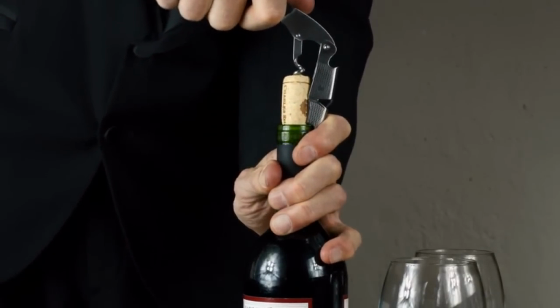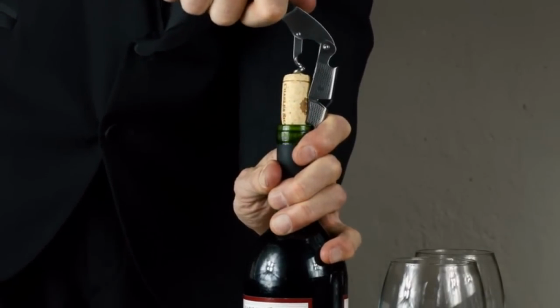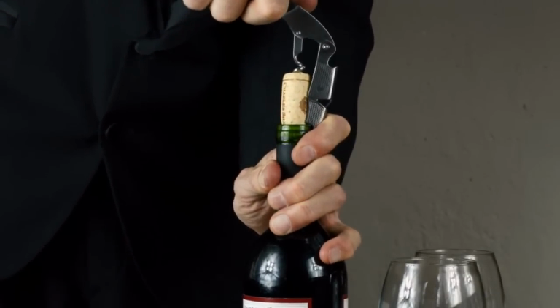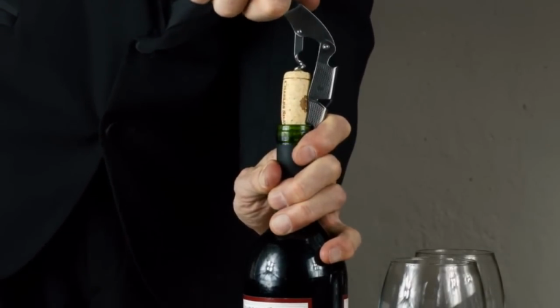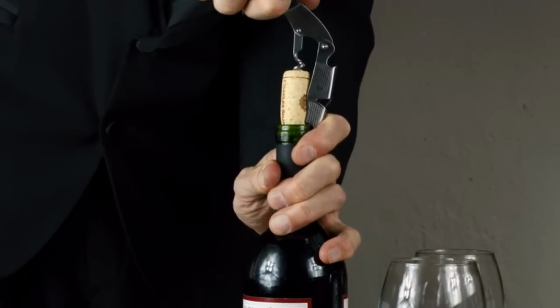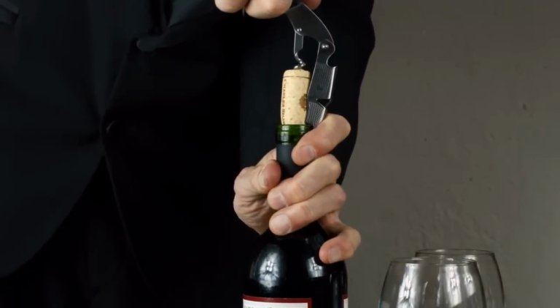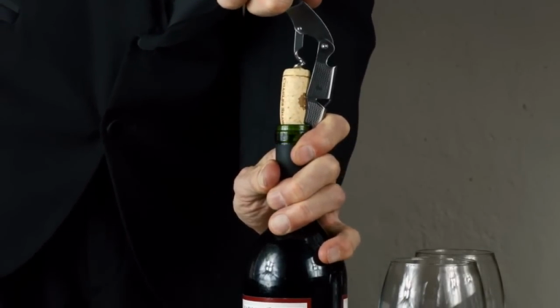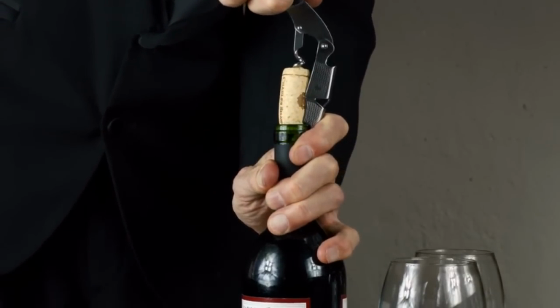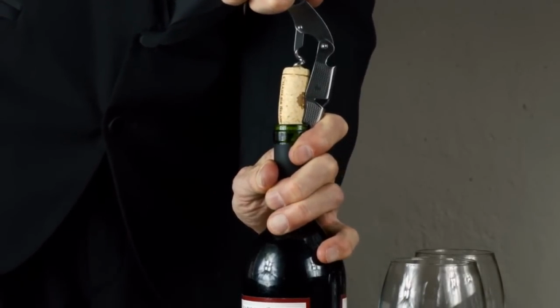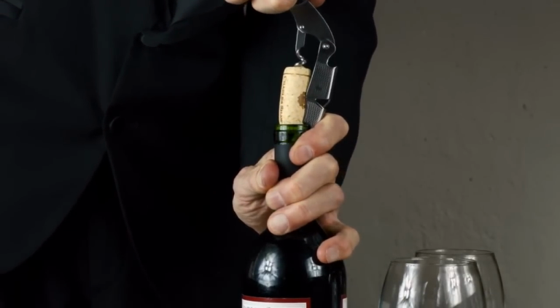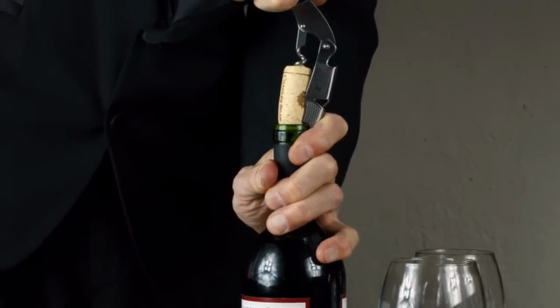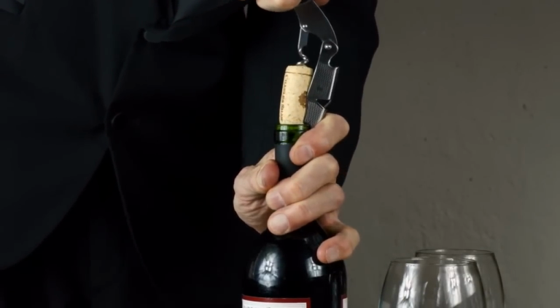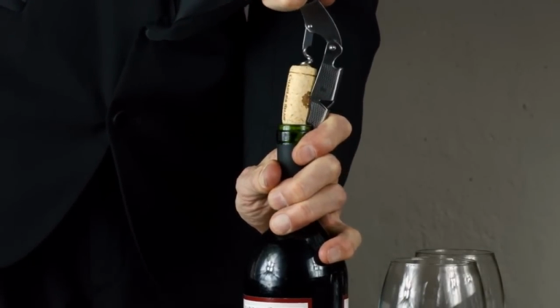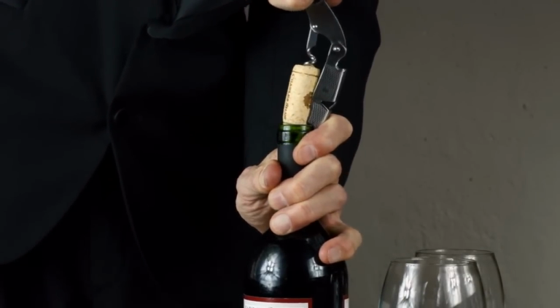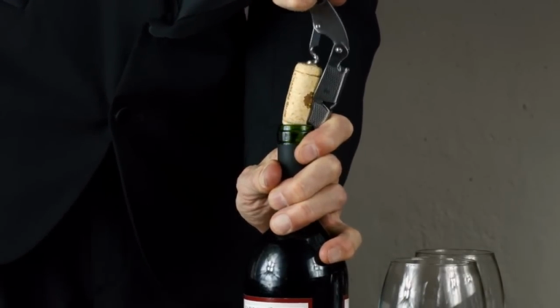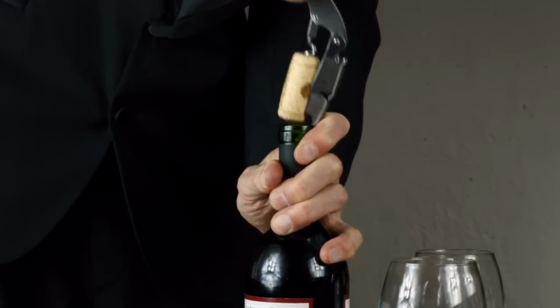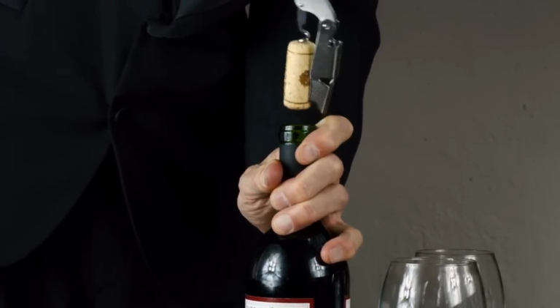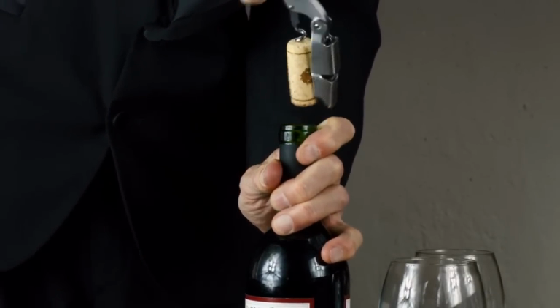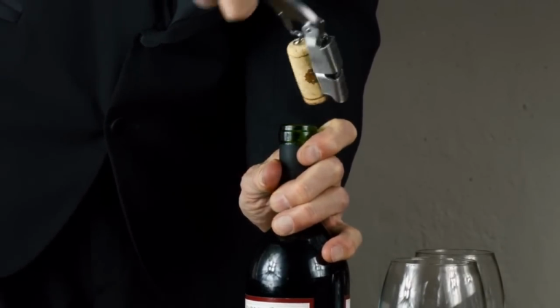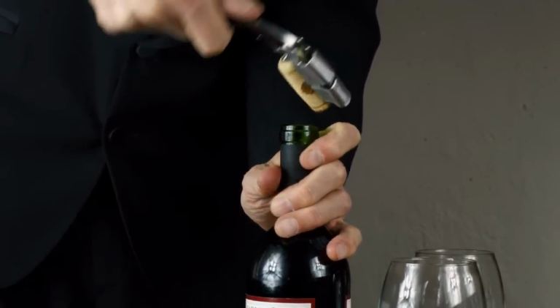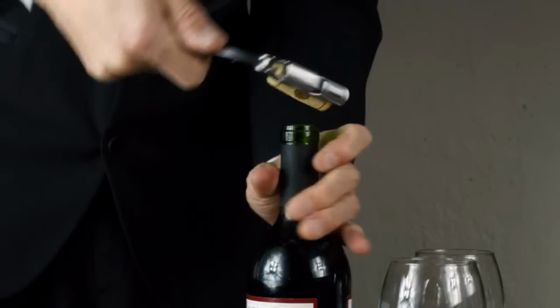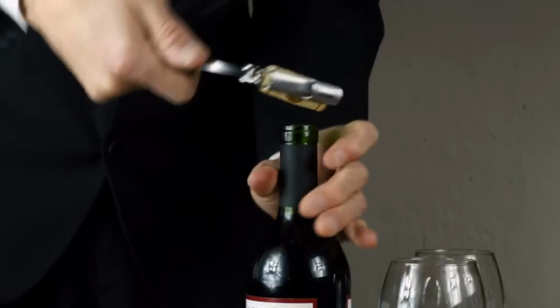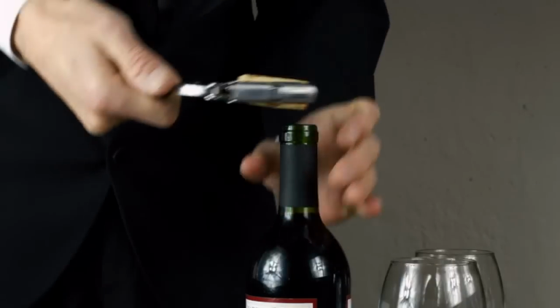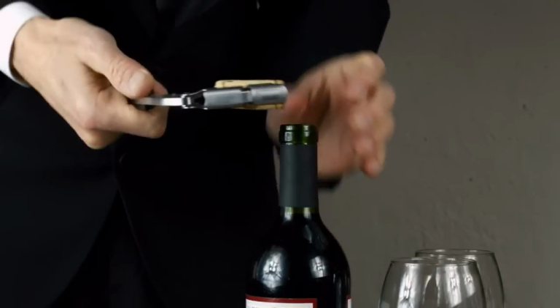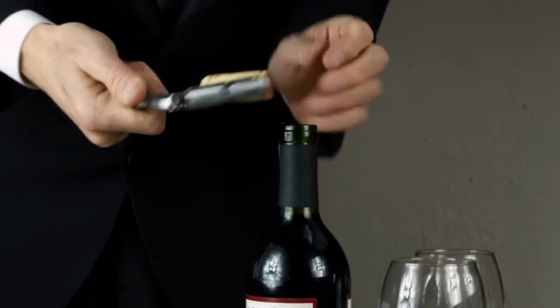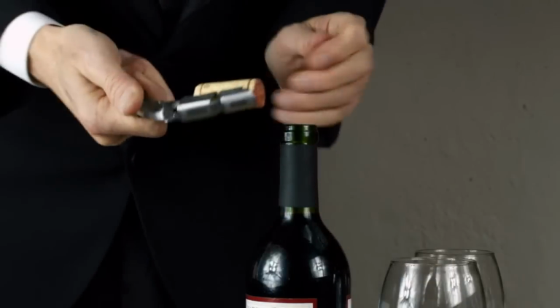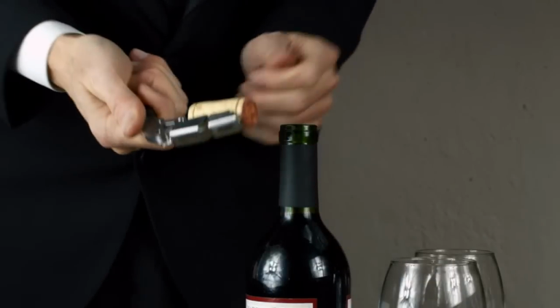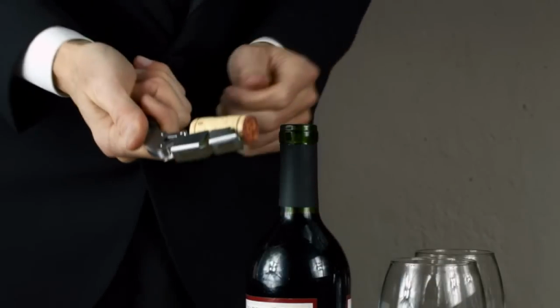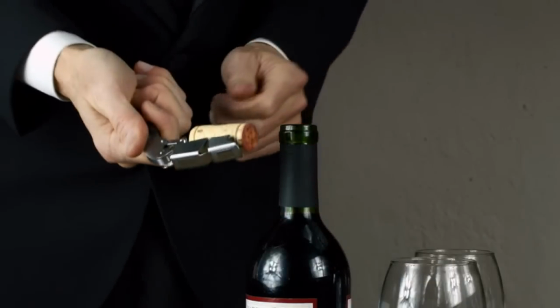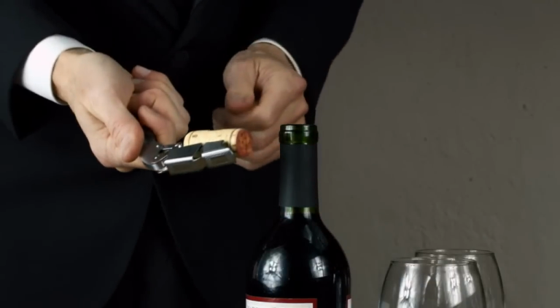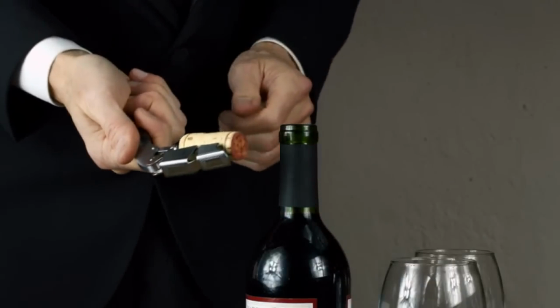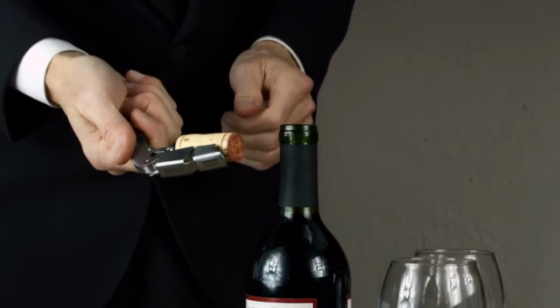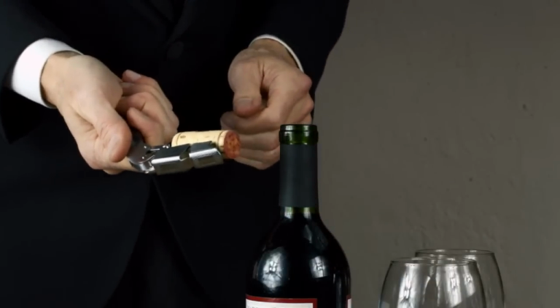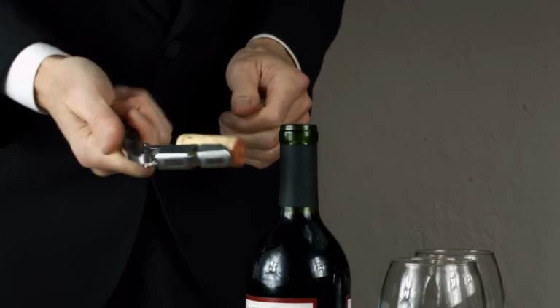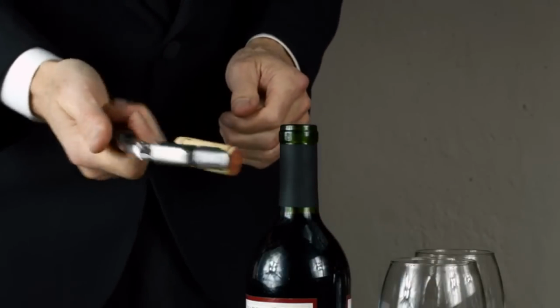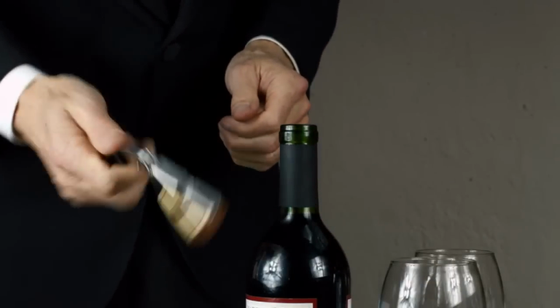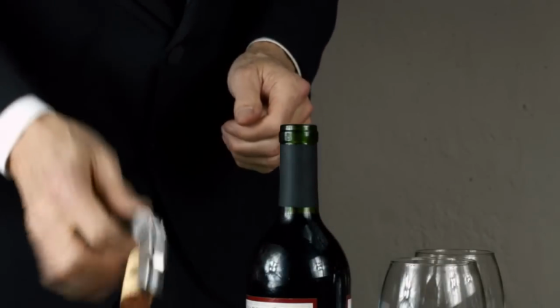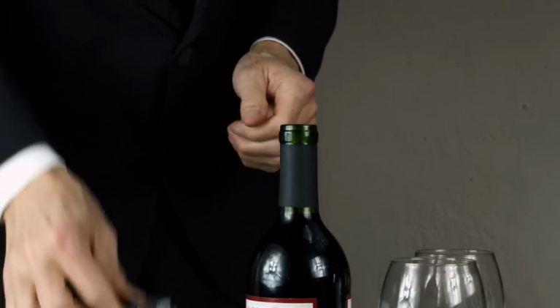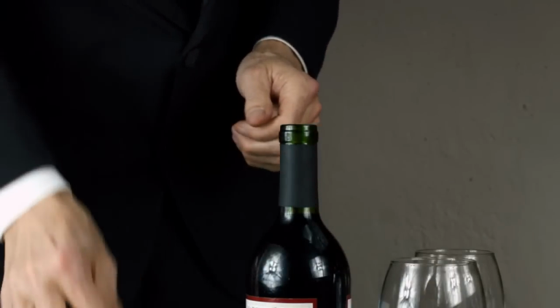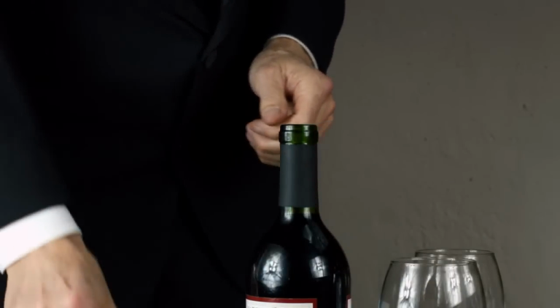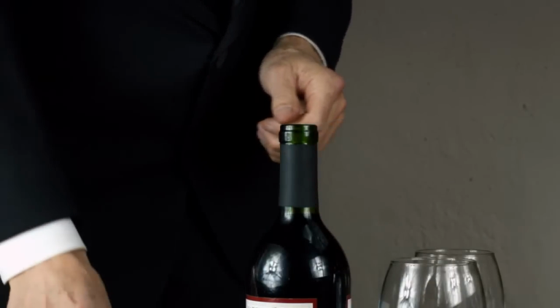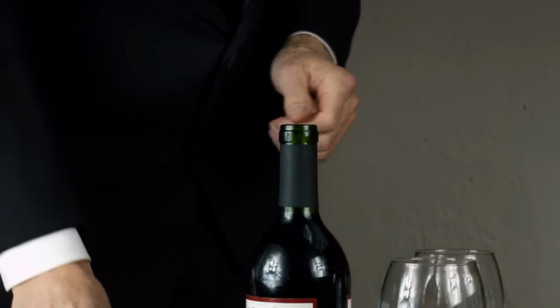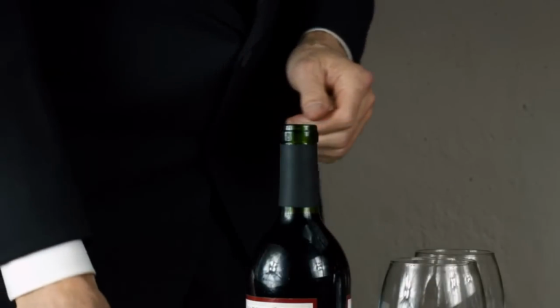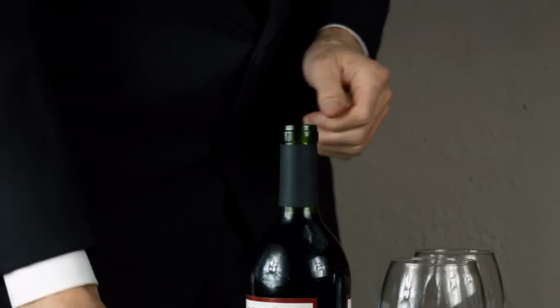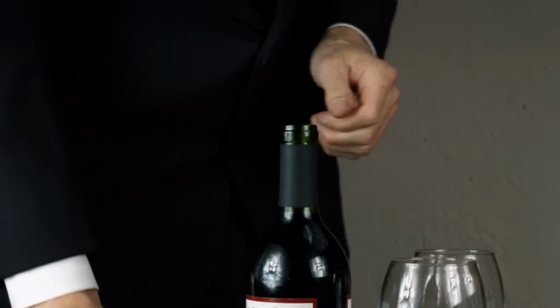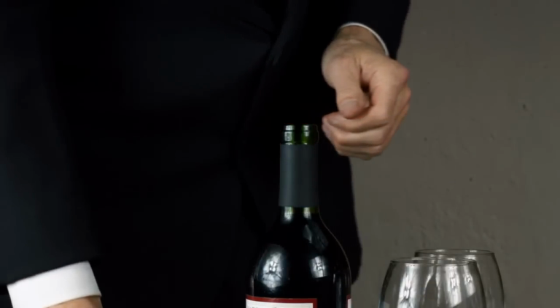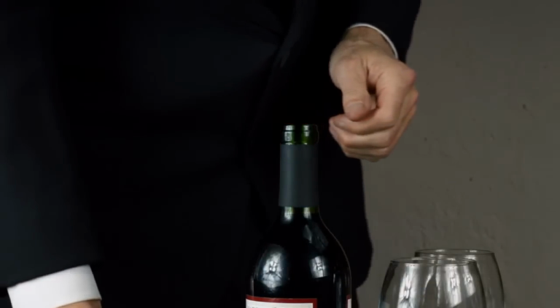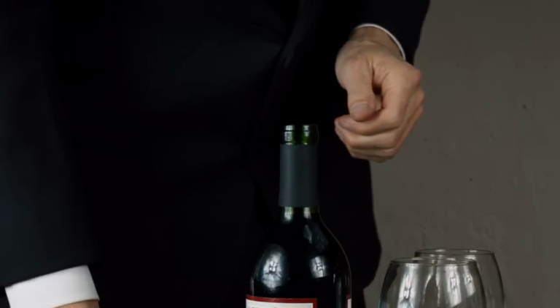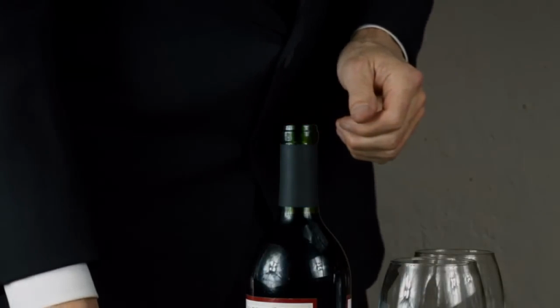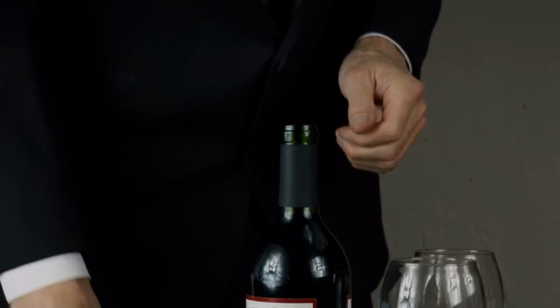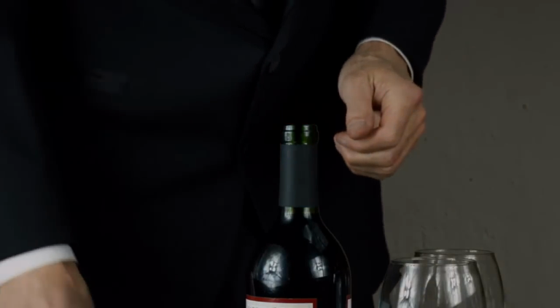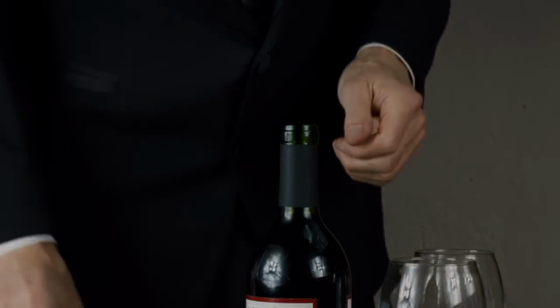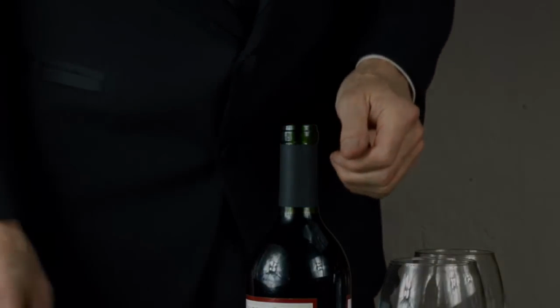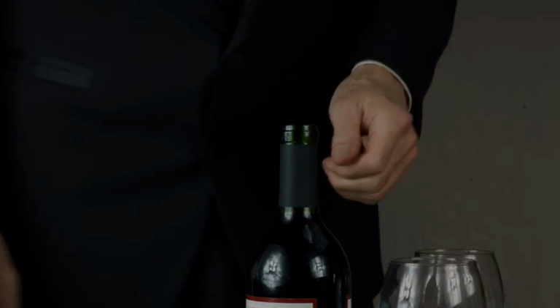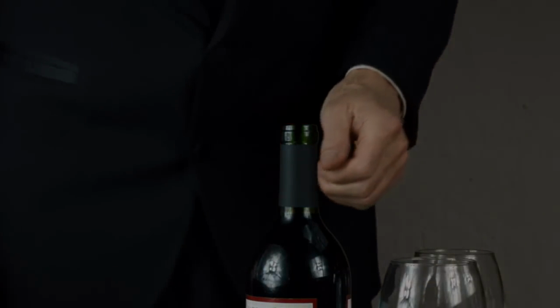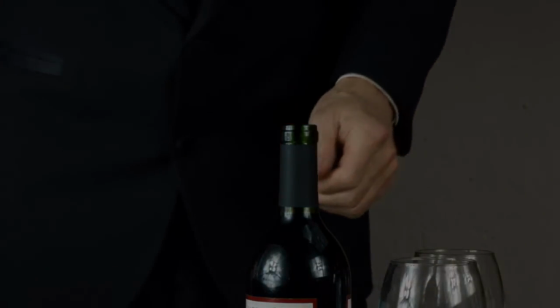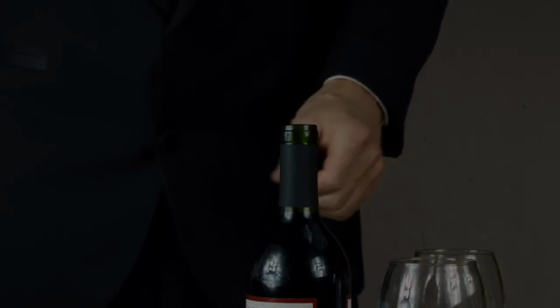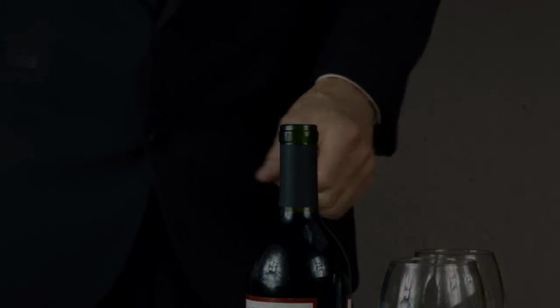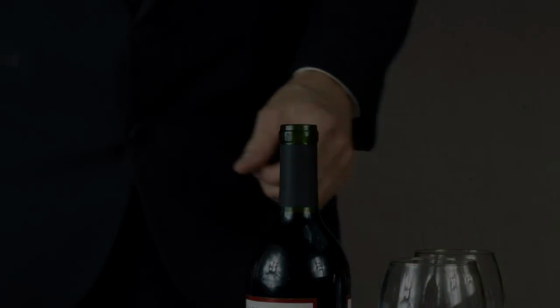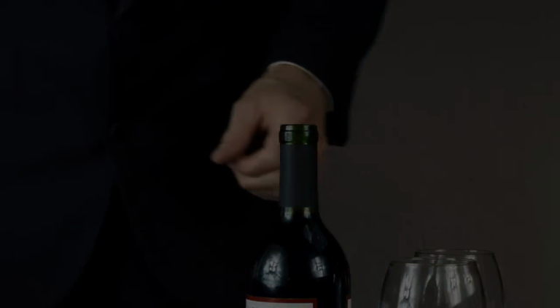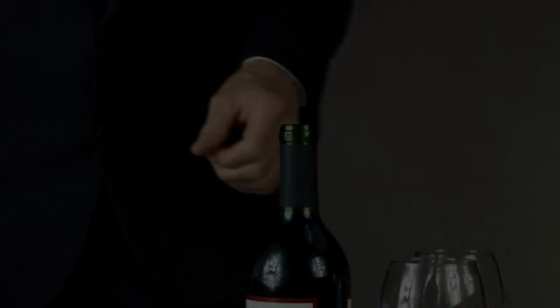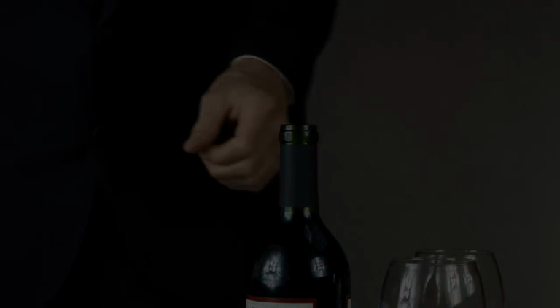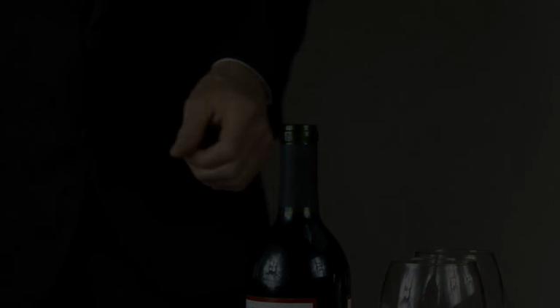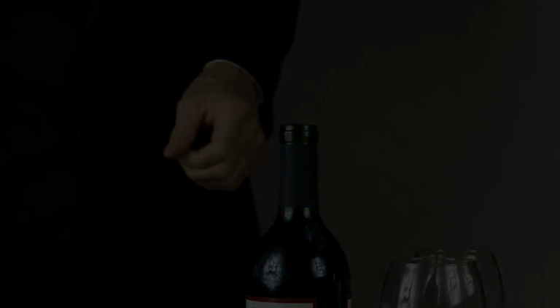This is so you don't cause the cork to split or crack as you're pulling it out, and it's just that simple.